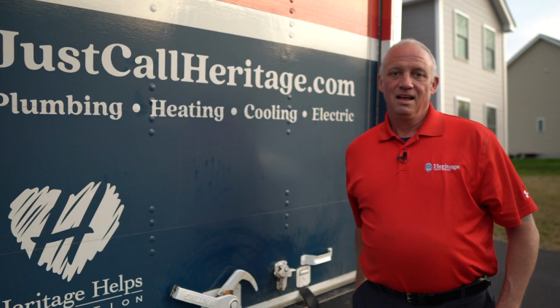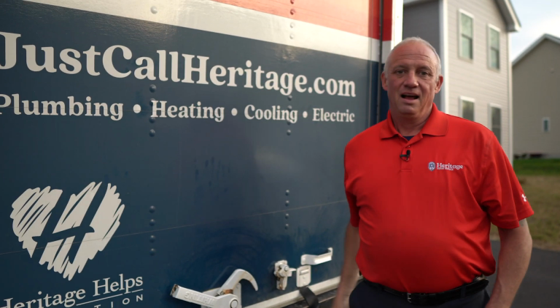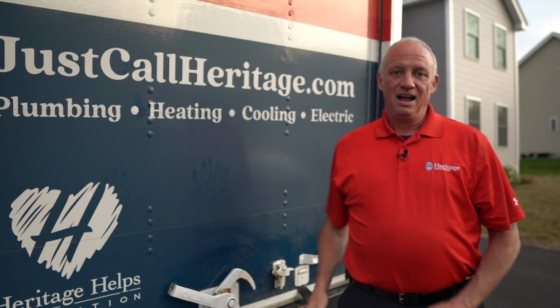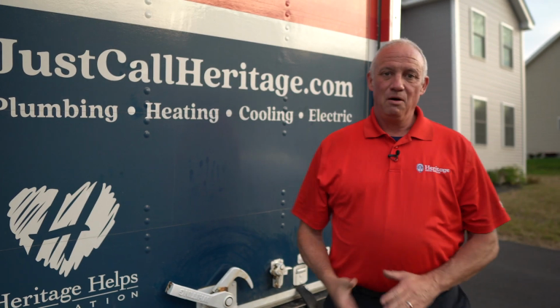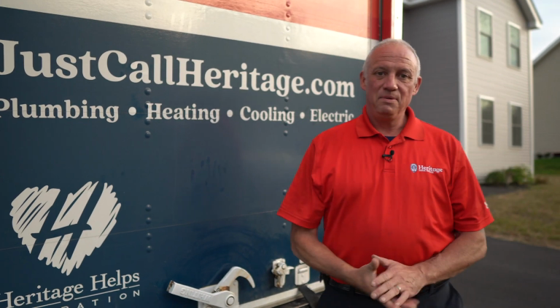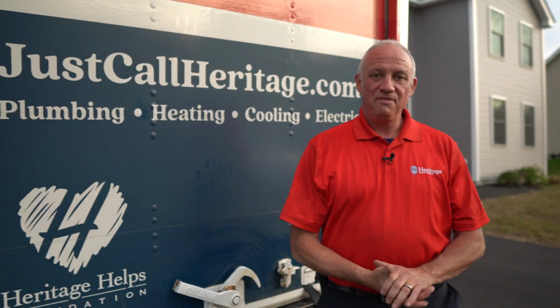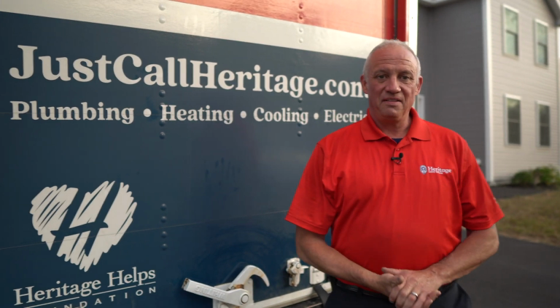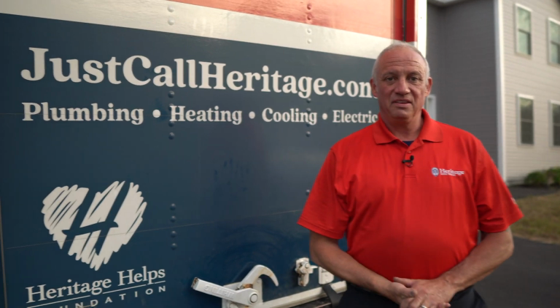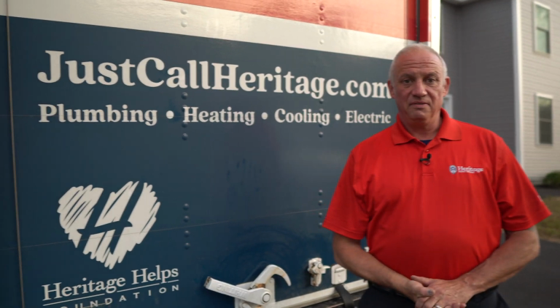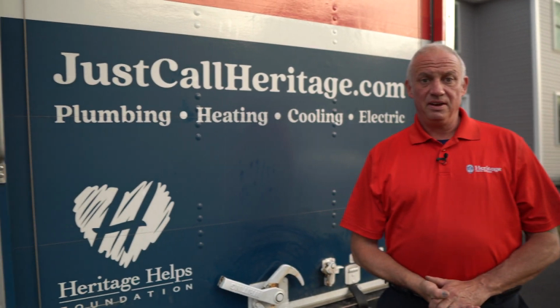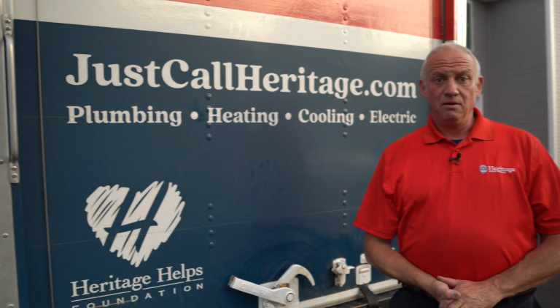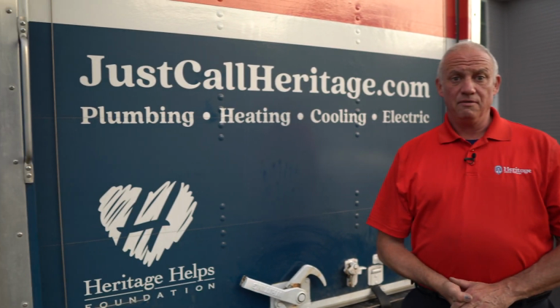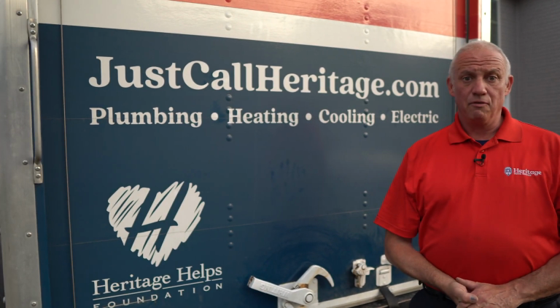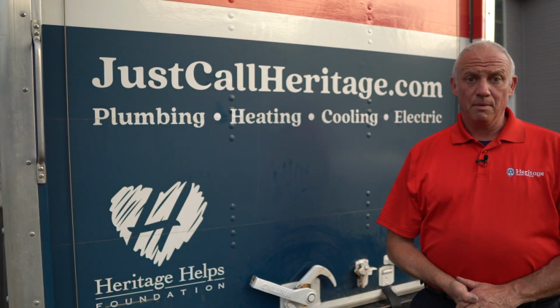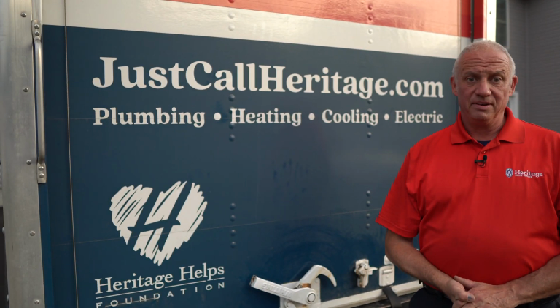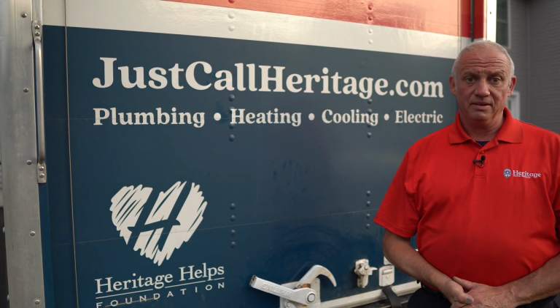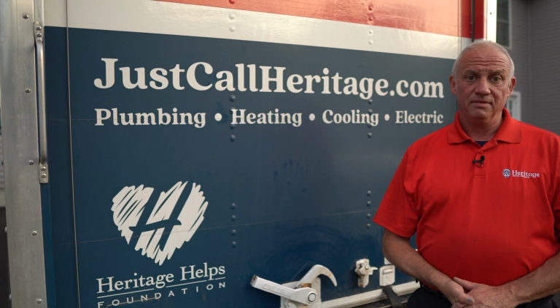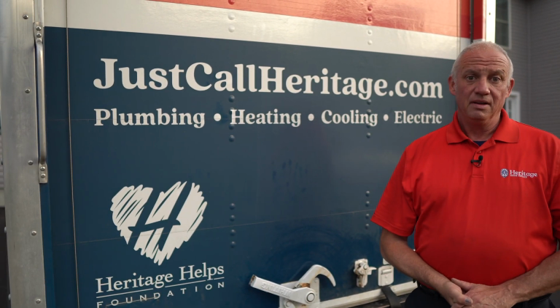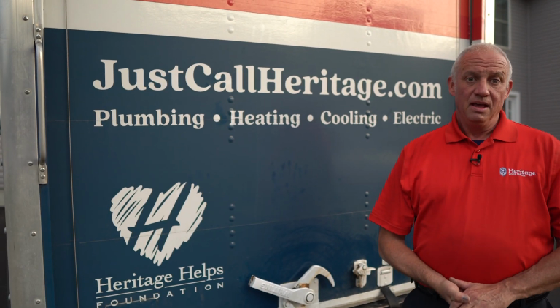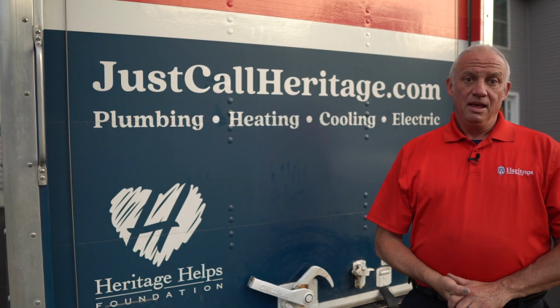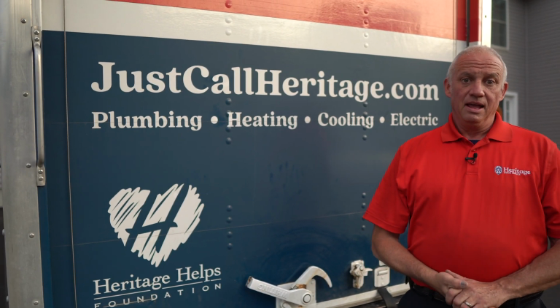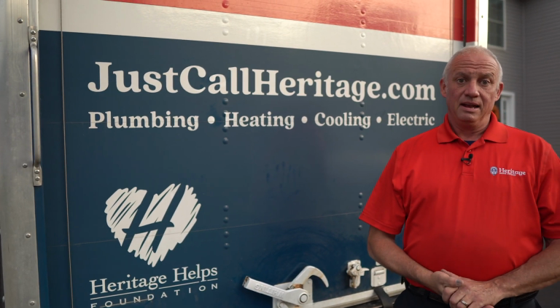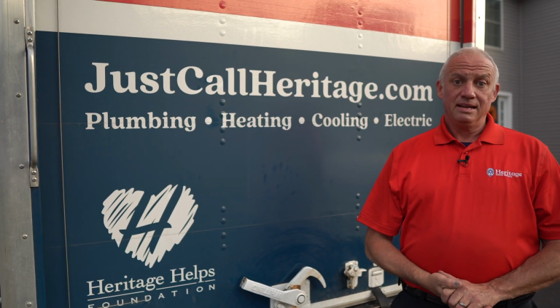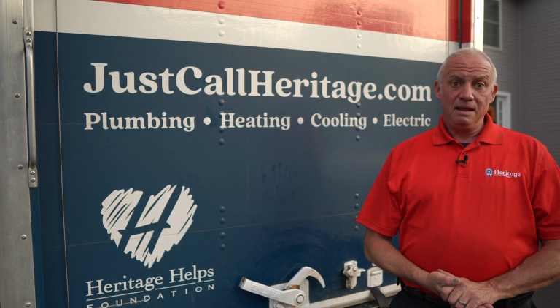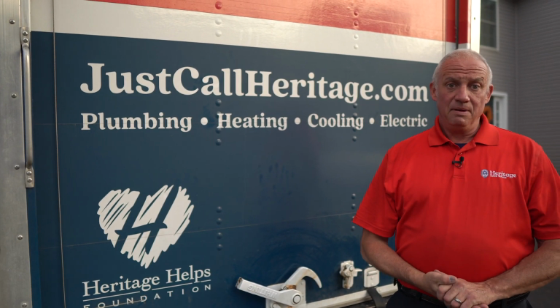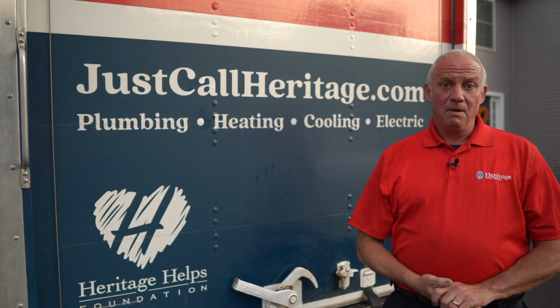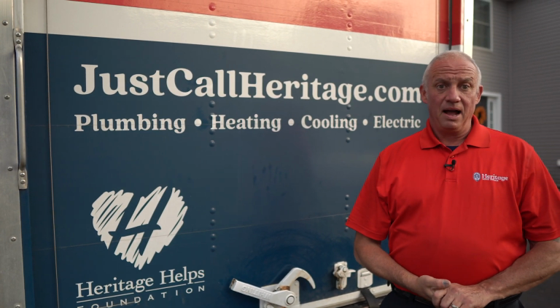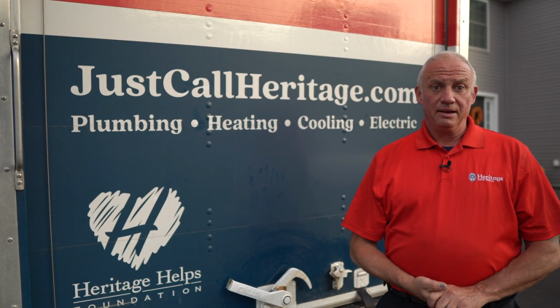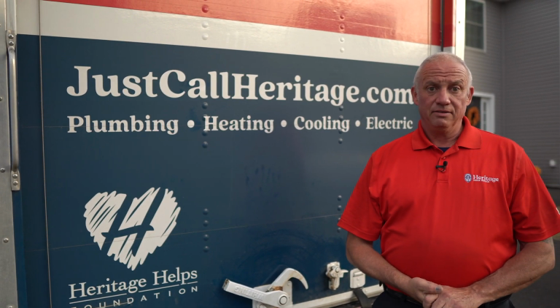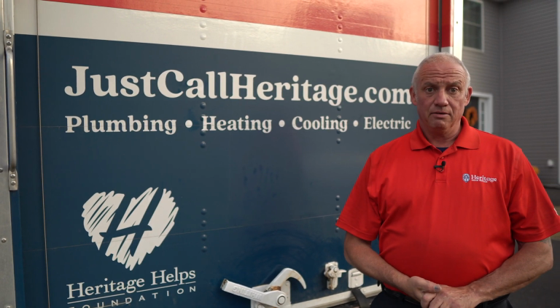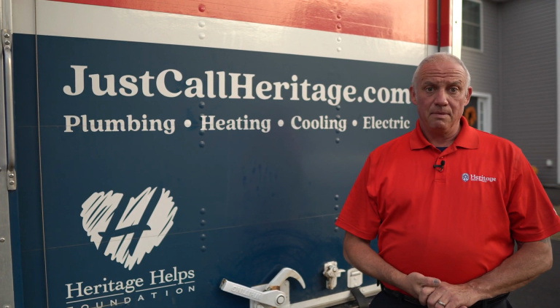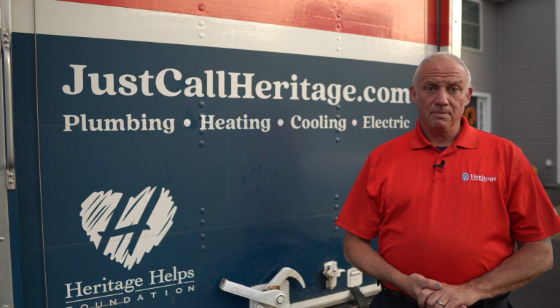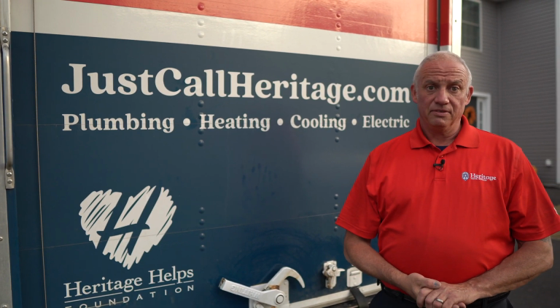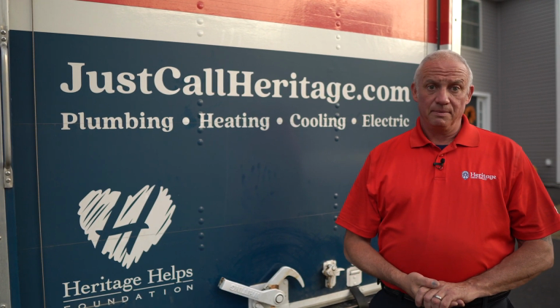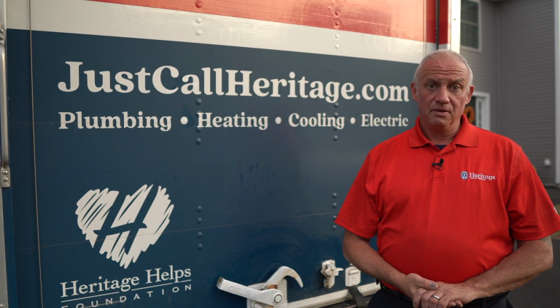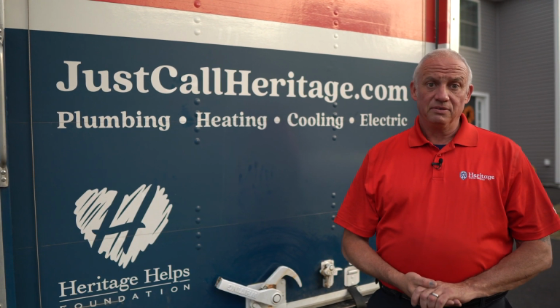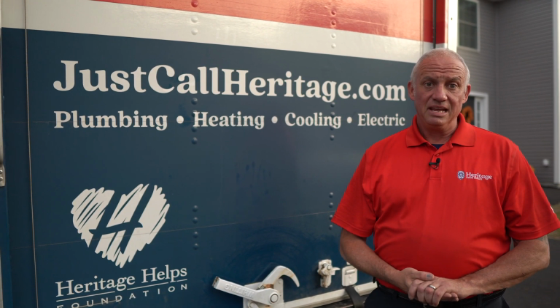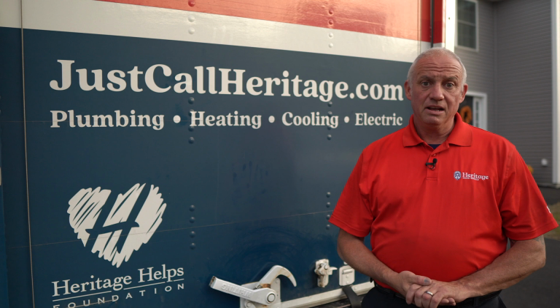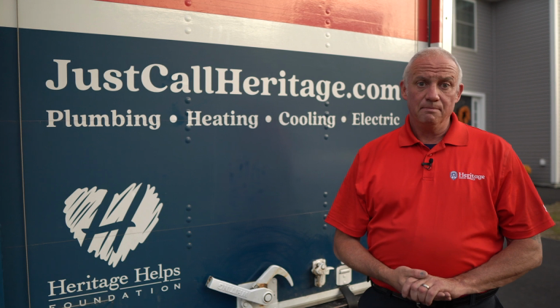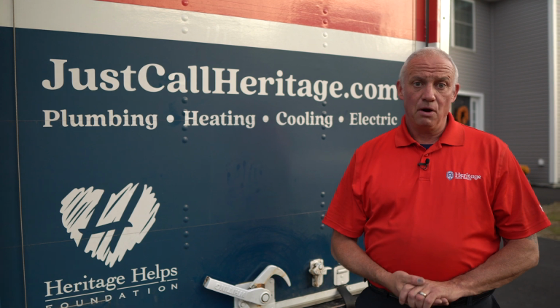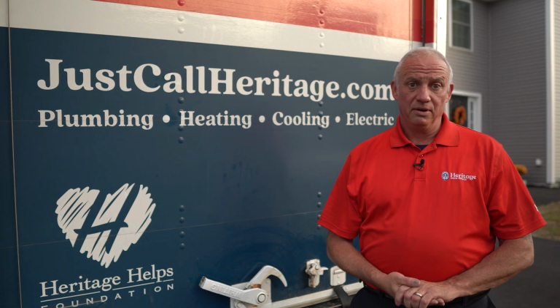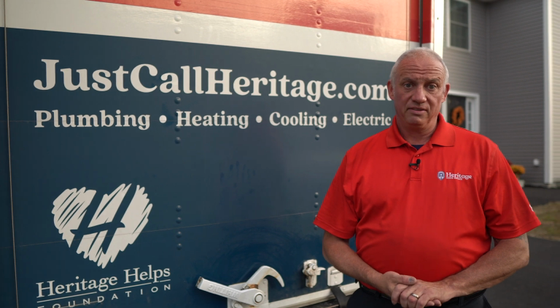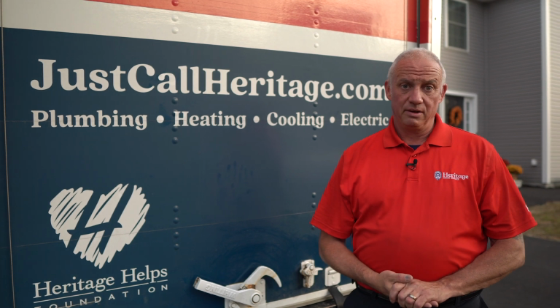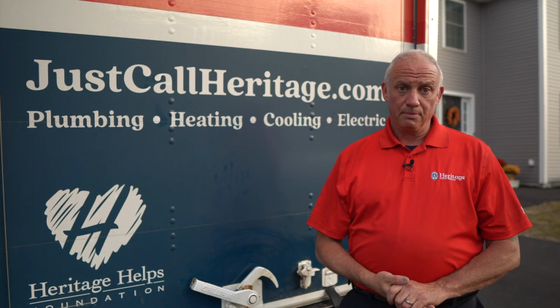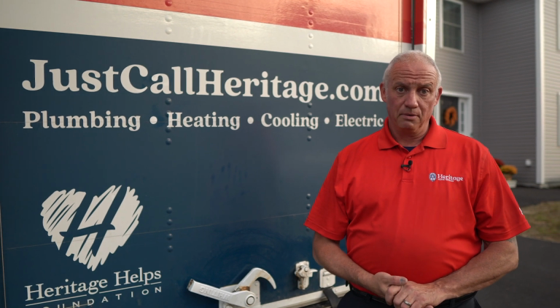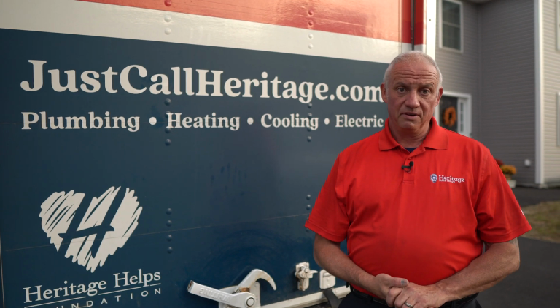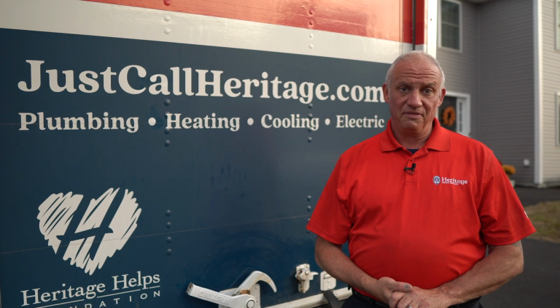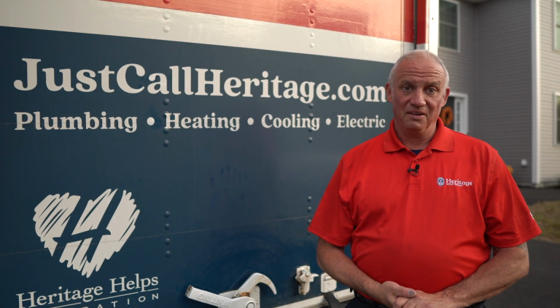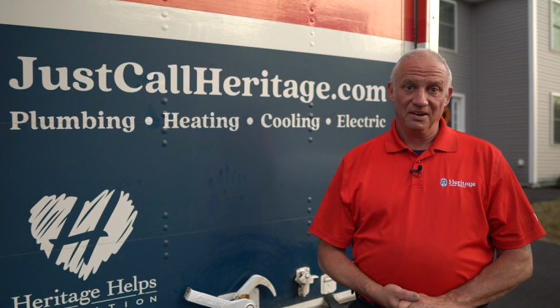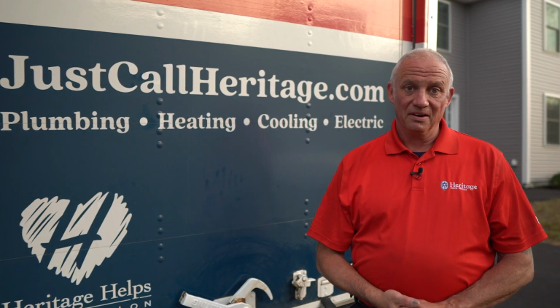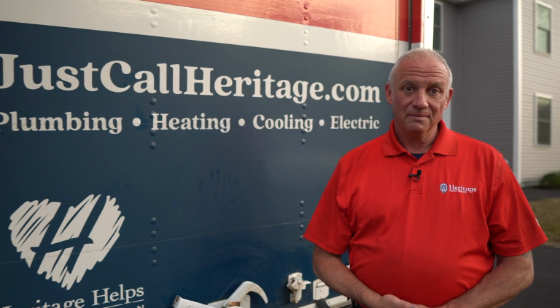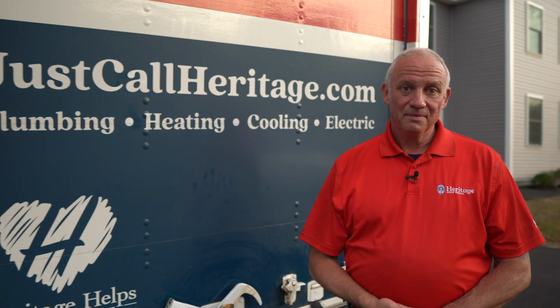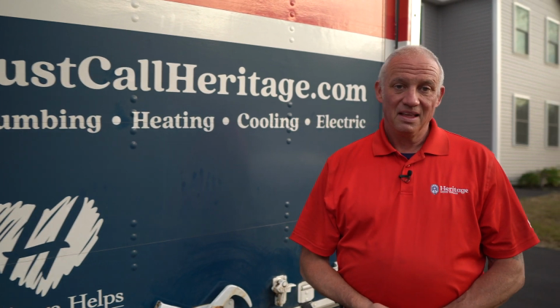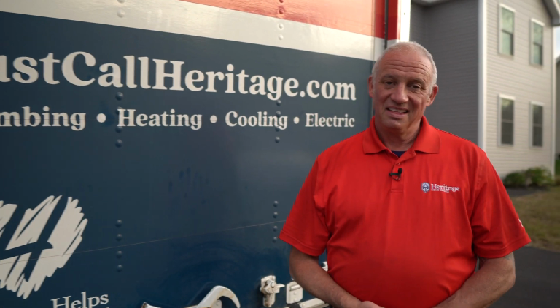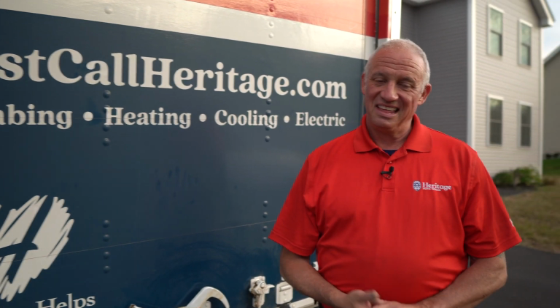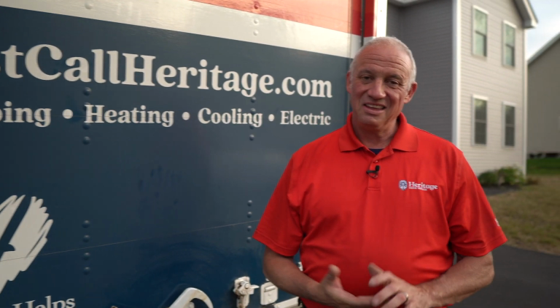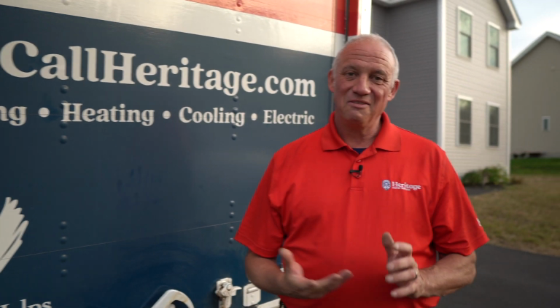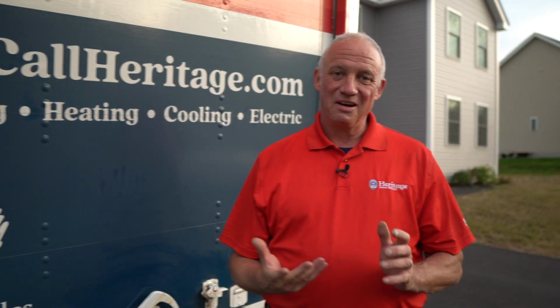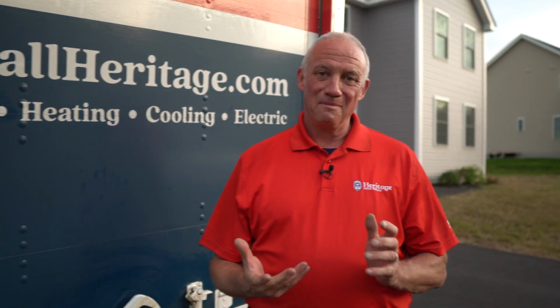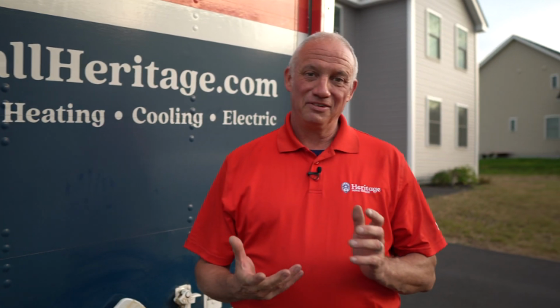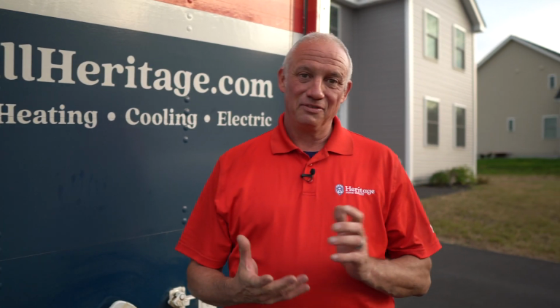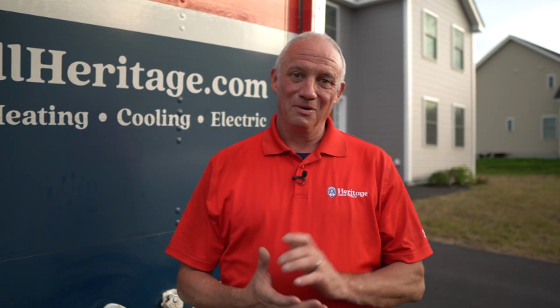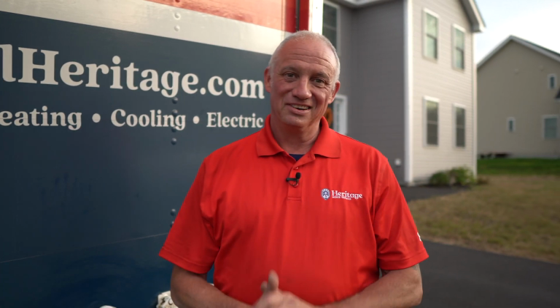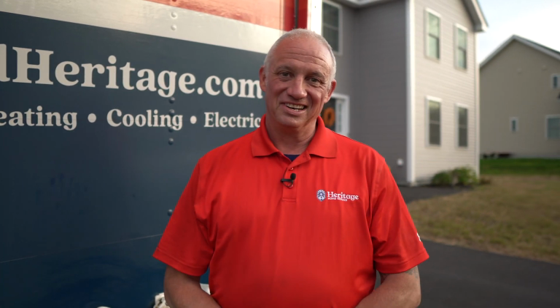That completes our maintenance on a gas hot air furnace. I hope you found this video informative — keep in mind those key components that are prone to failure. Thank you very much for watching.